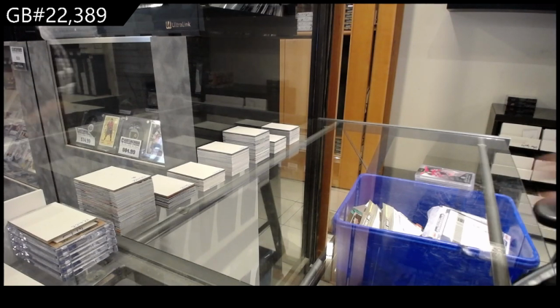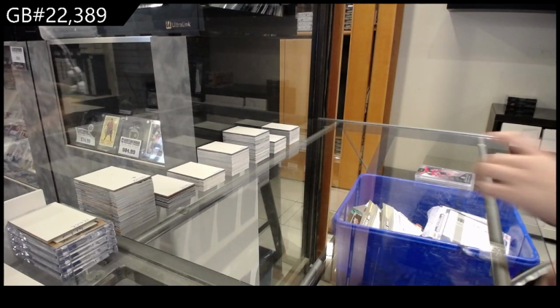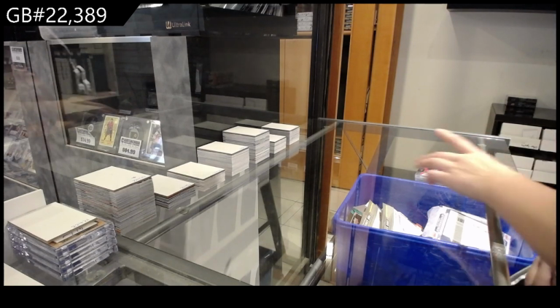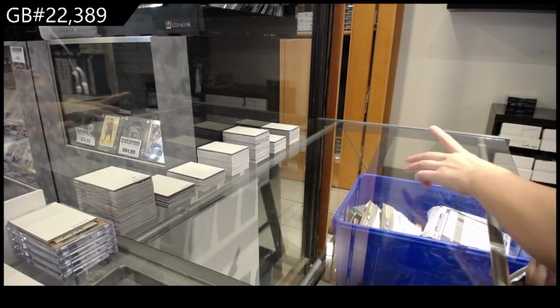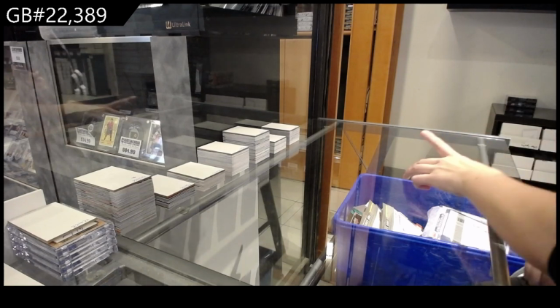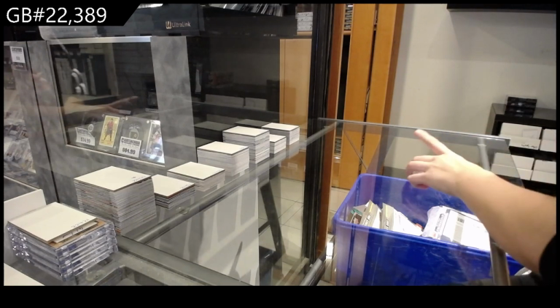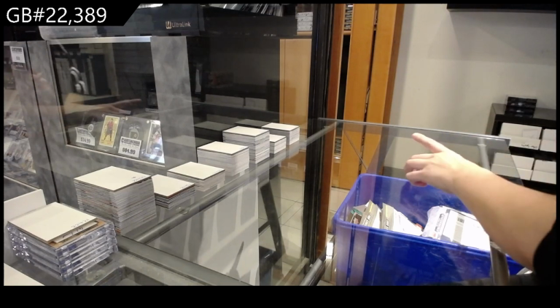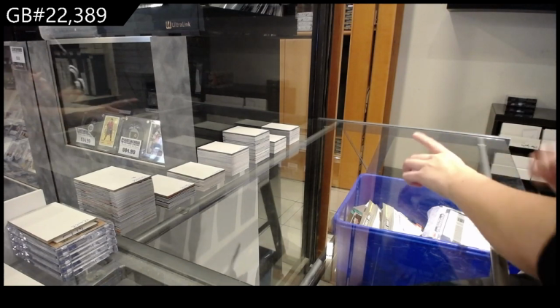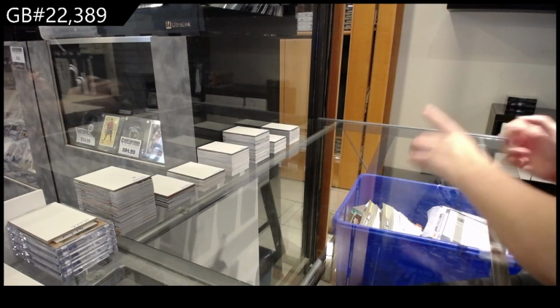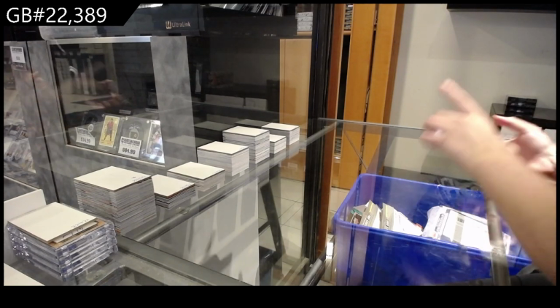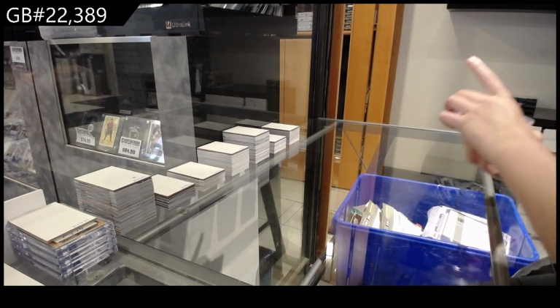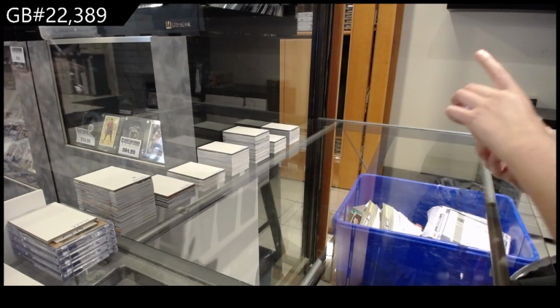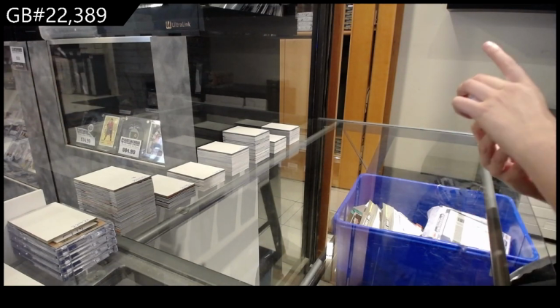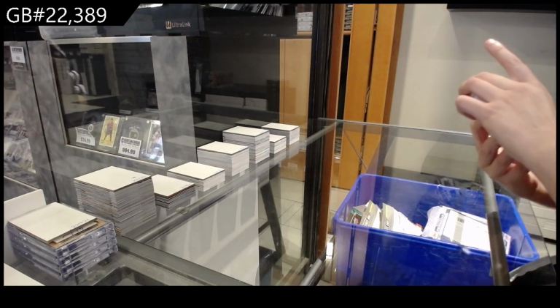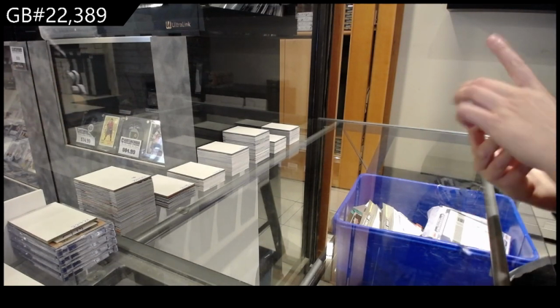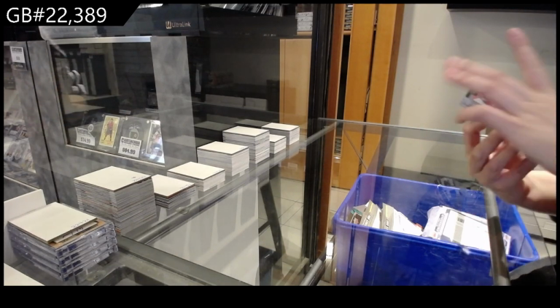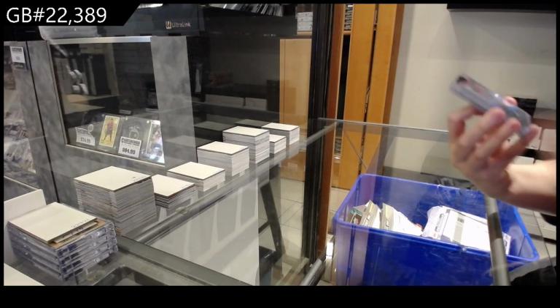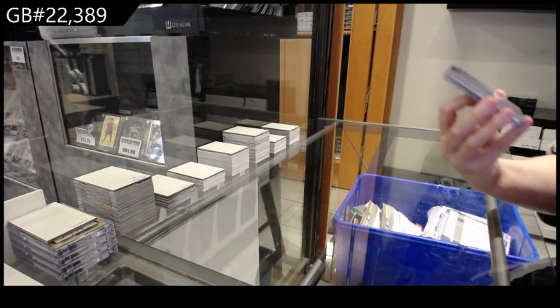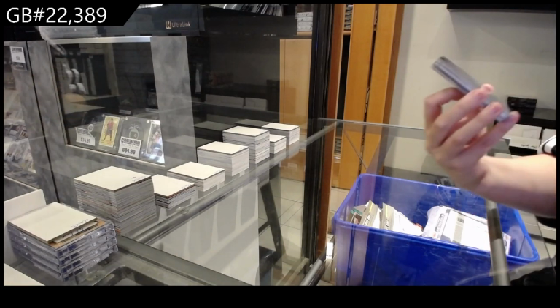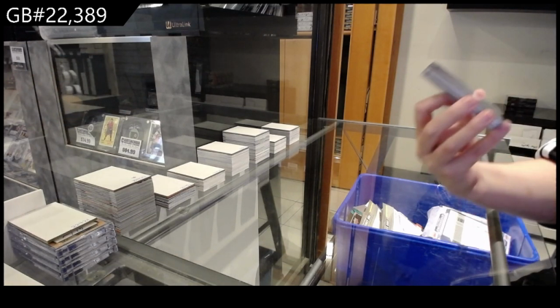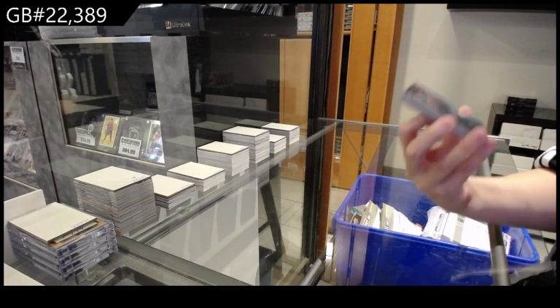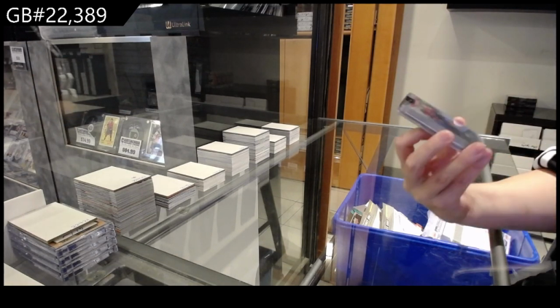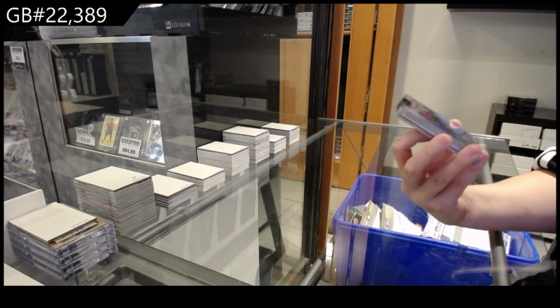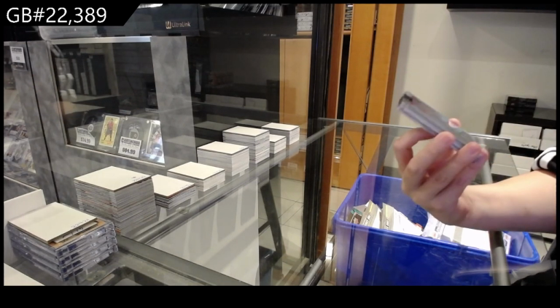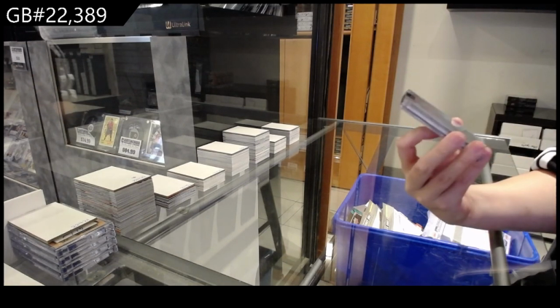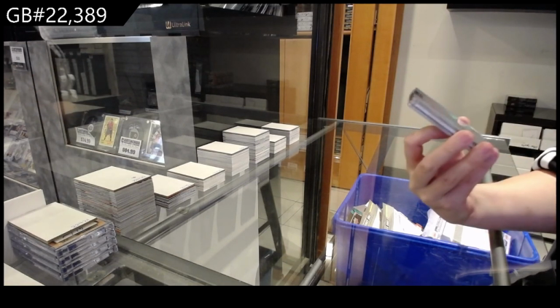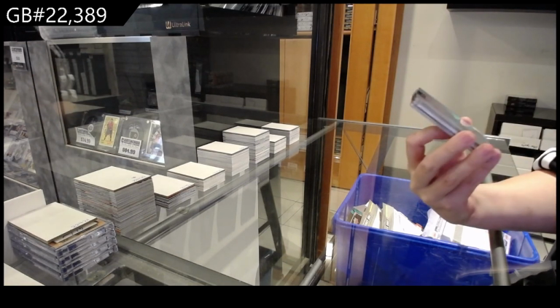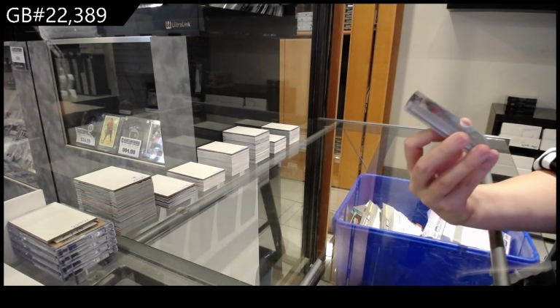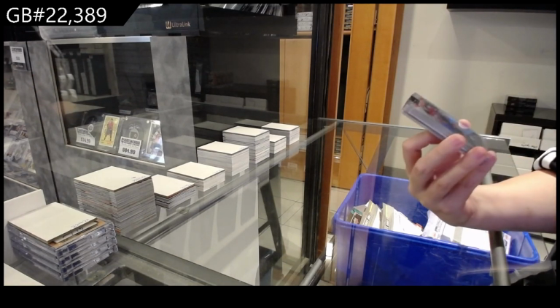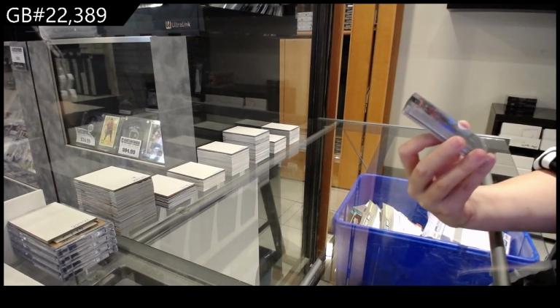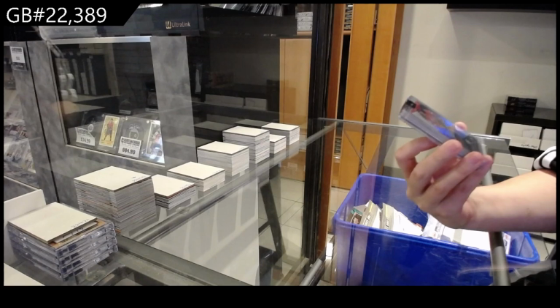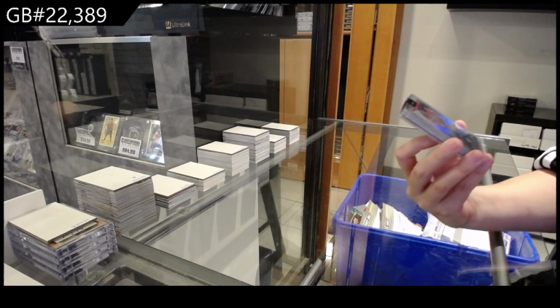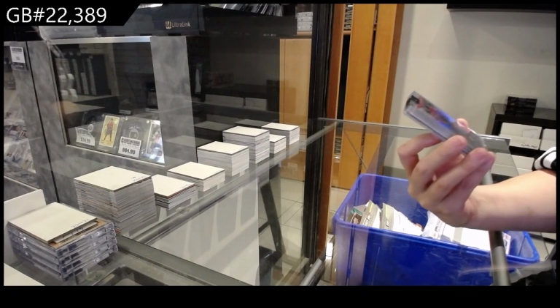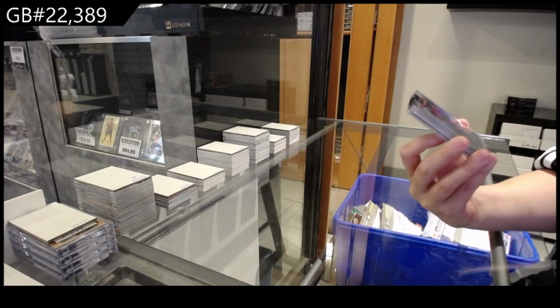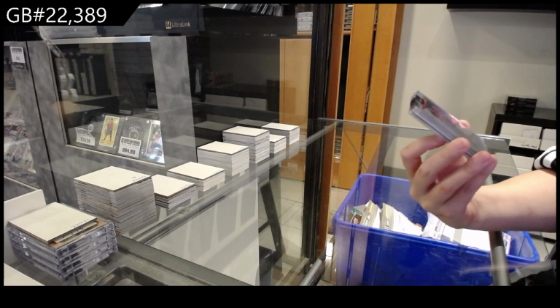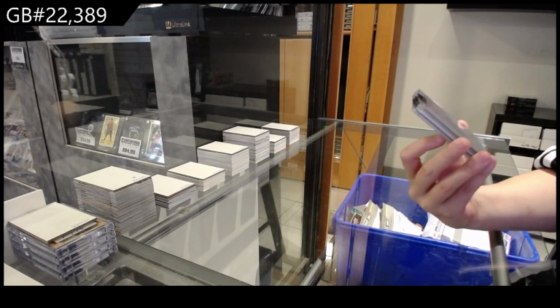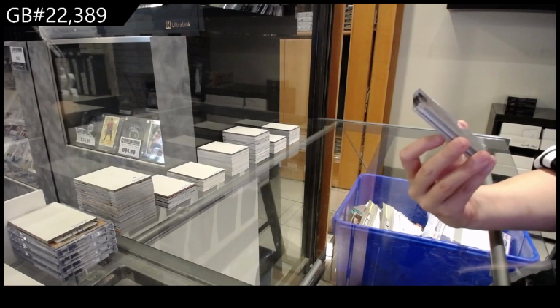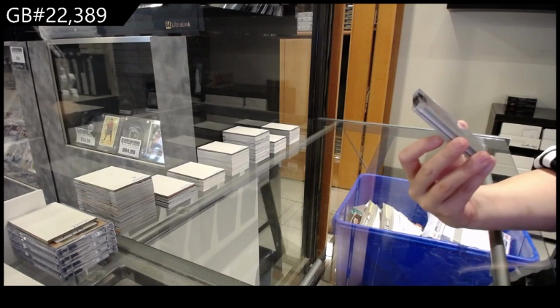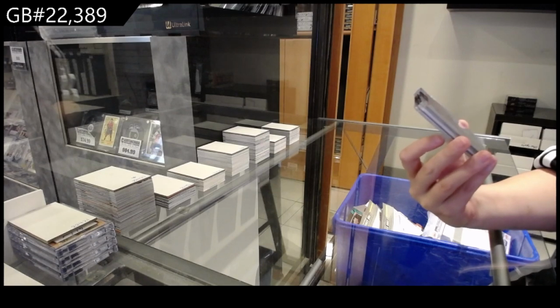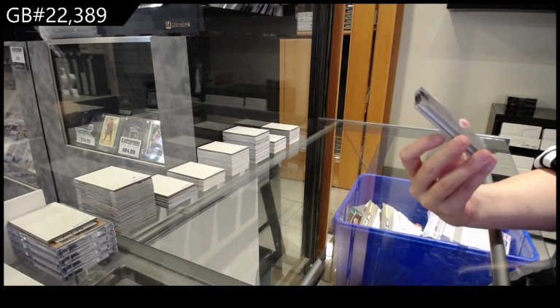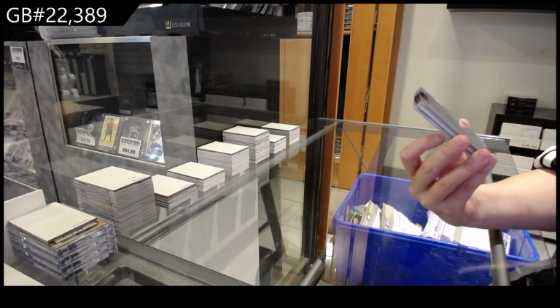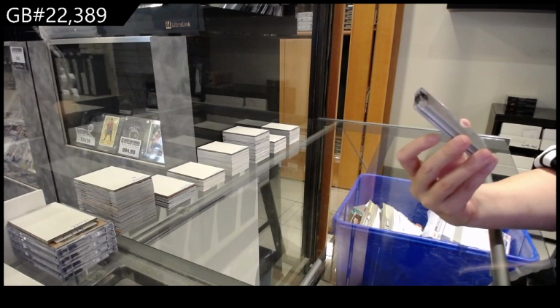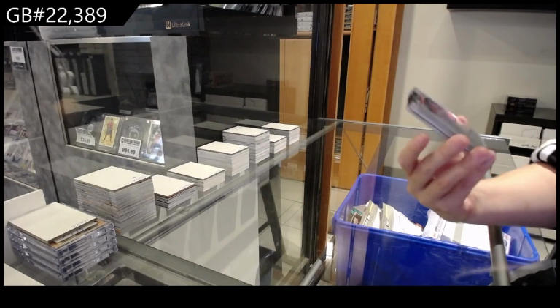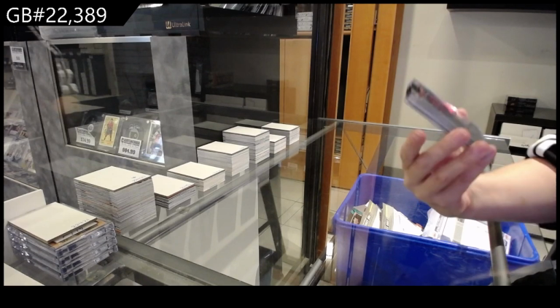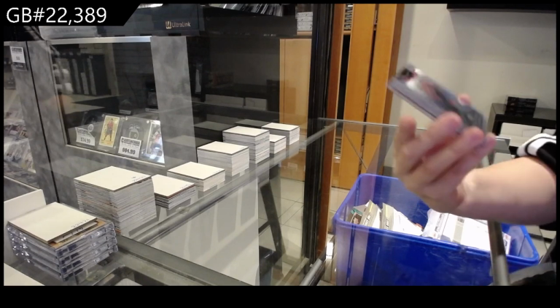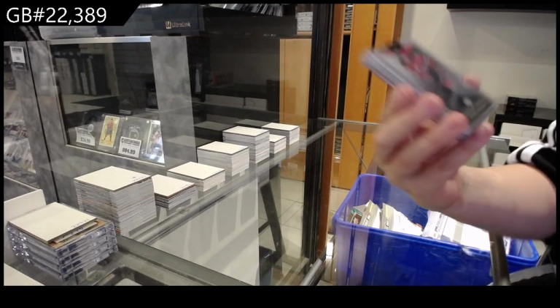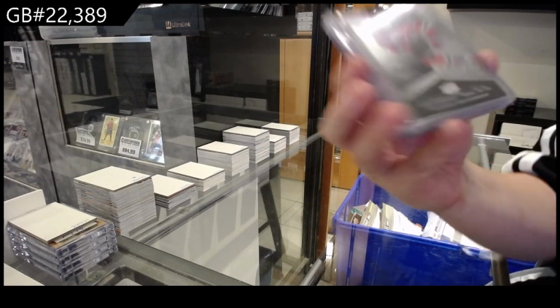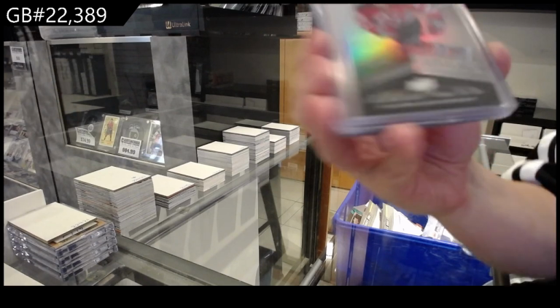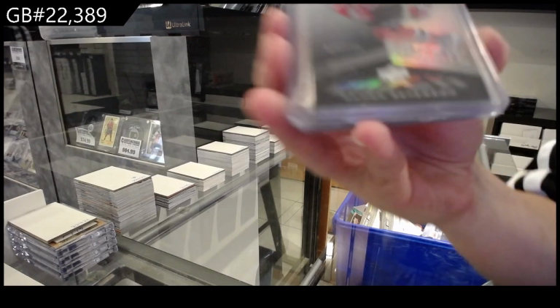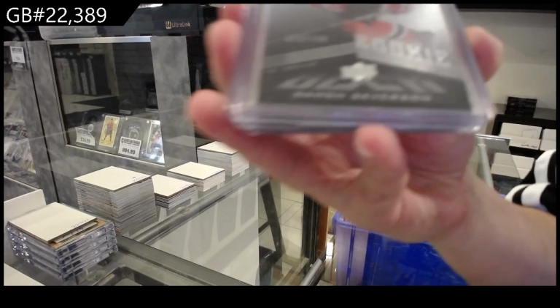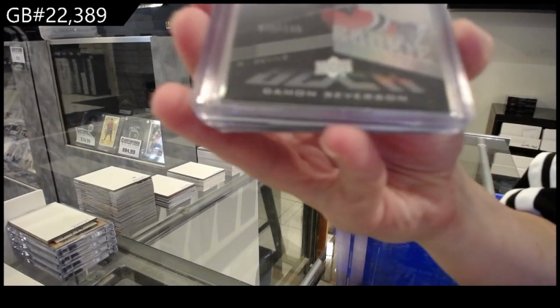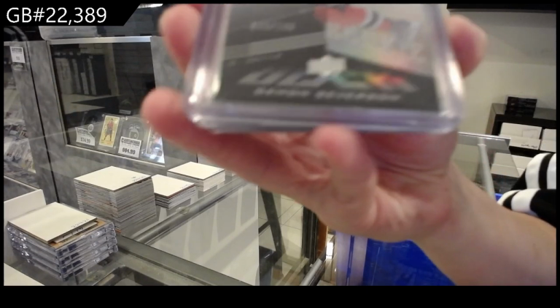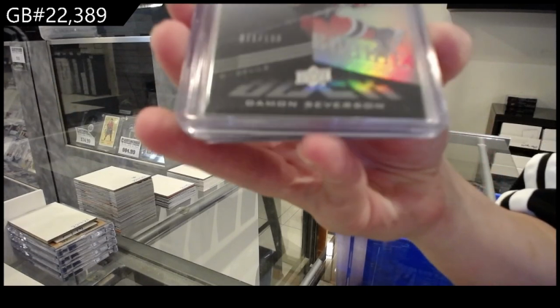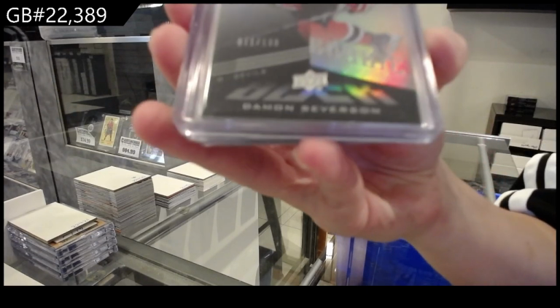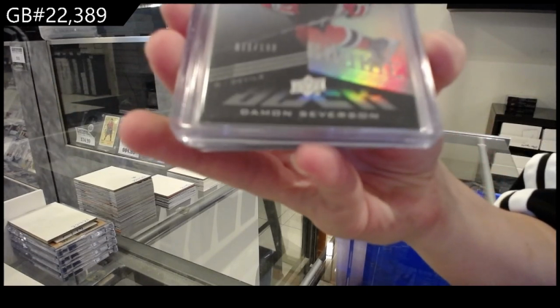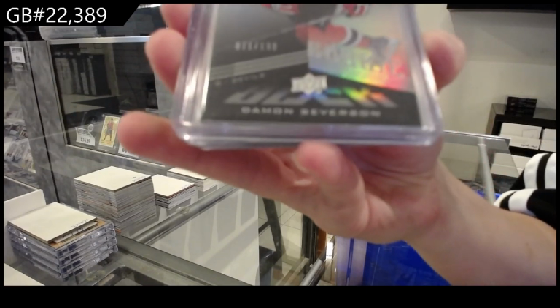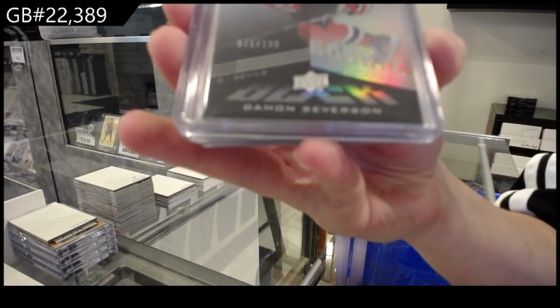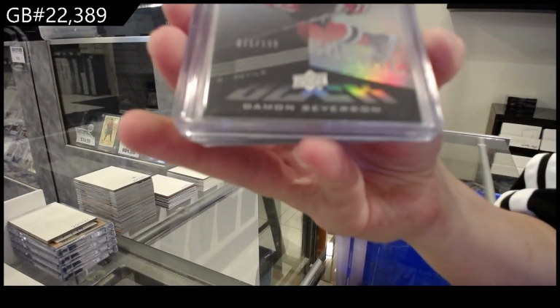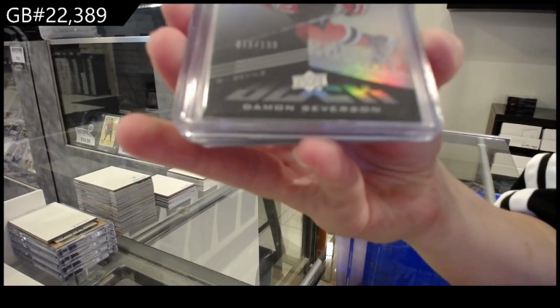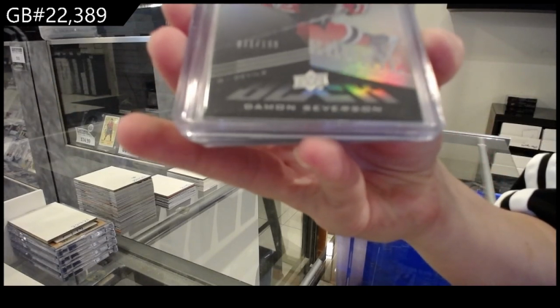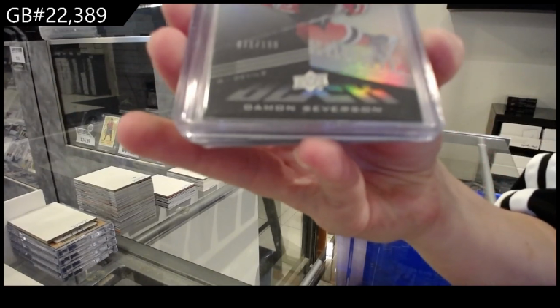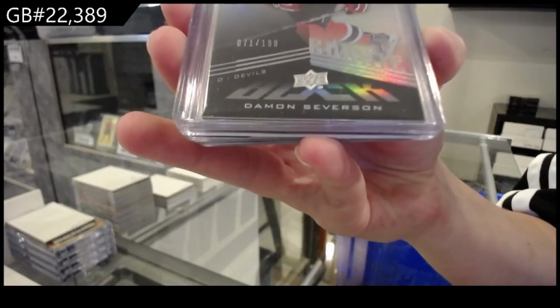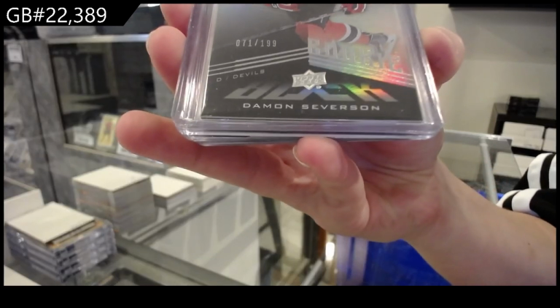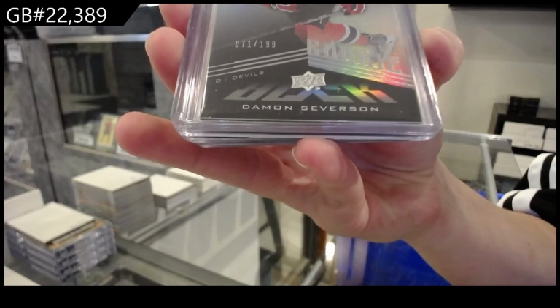All right guys, we have a Black Rookie number 2/199 for the New Jersey Devils of Damon Severson.